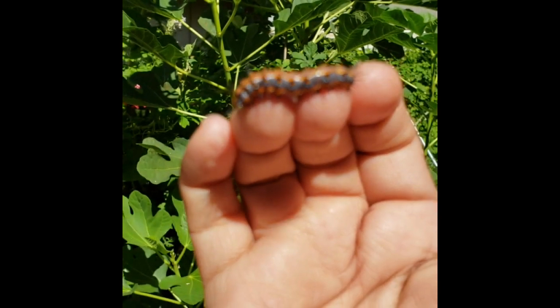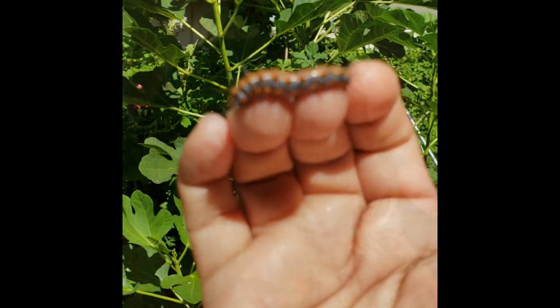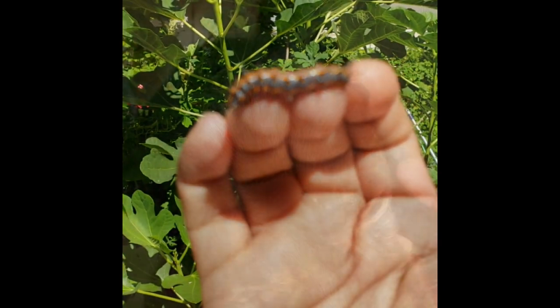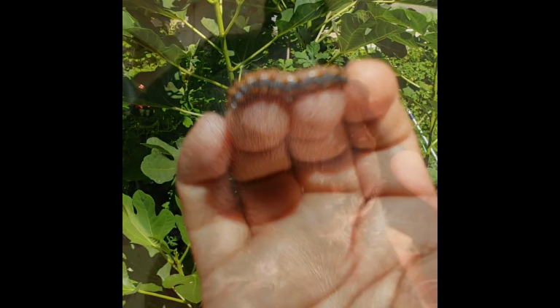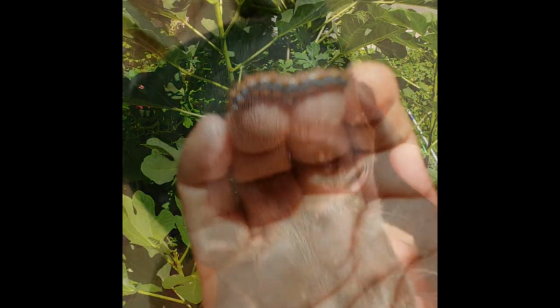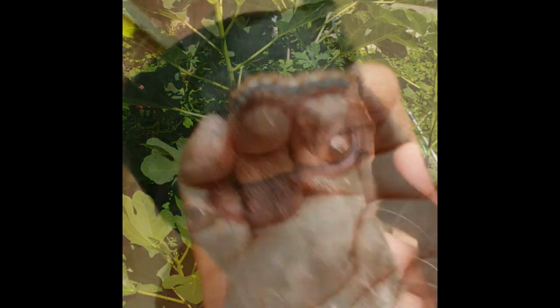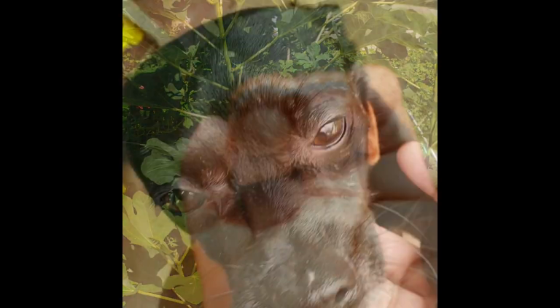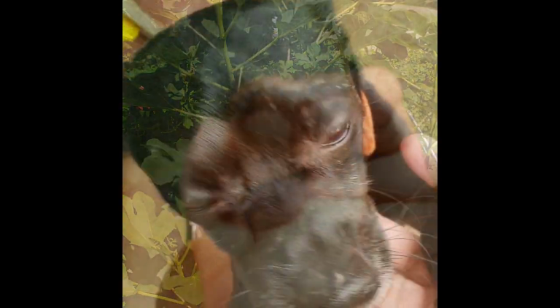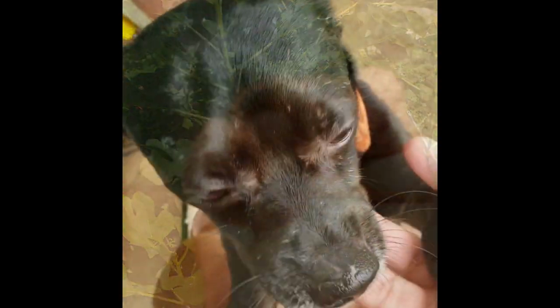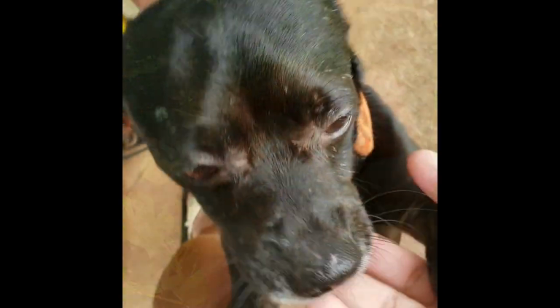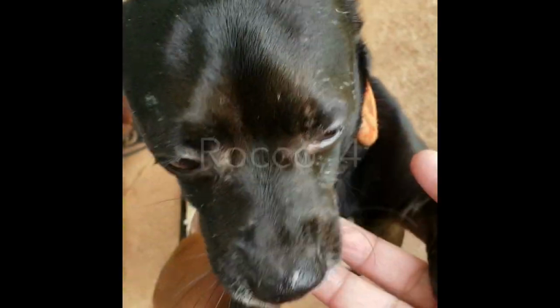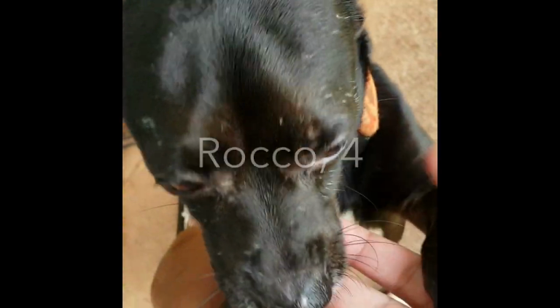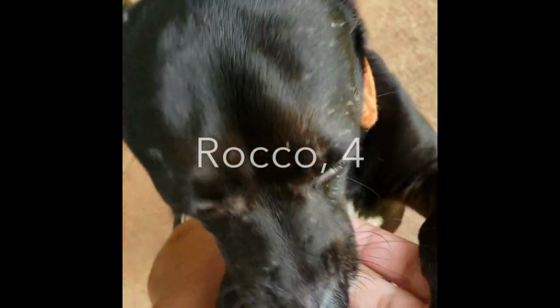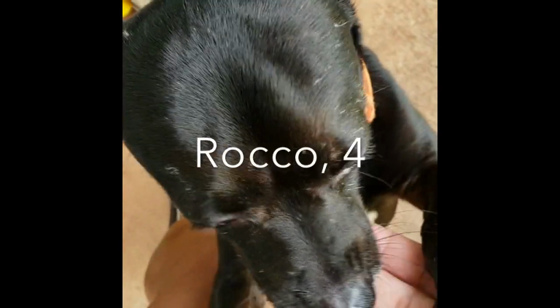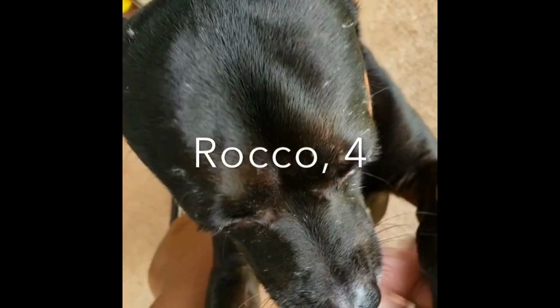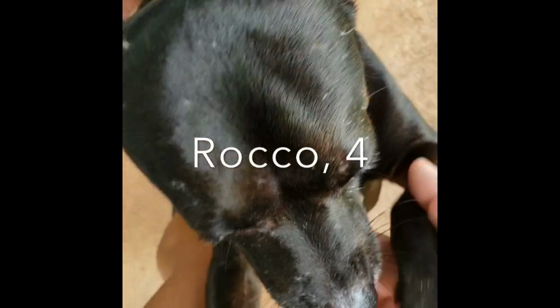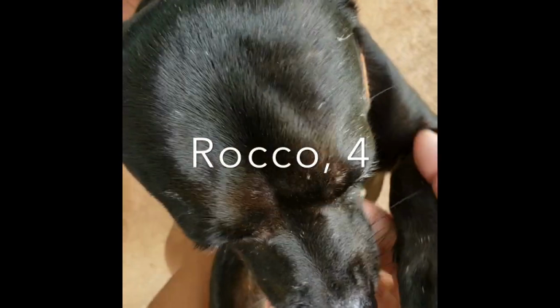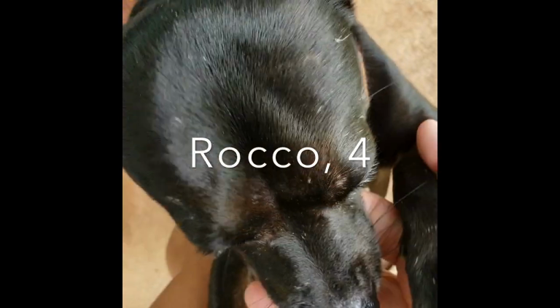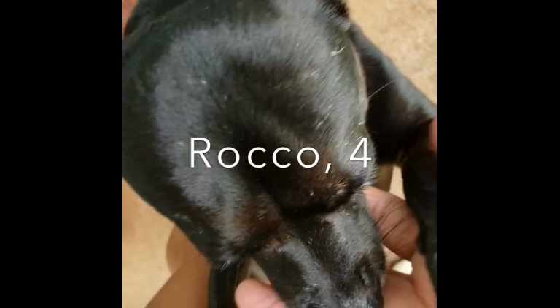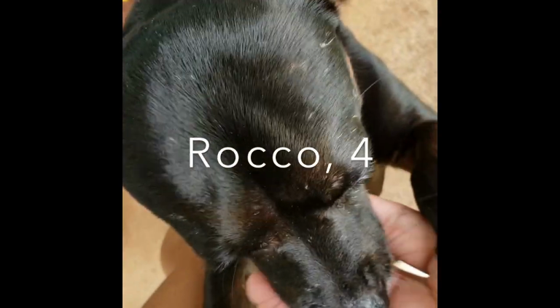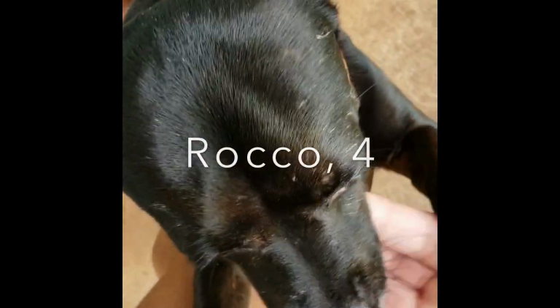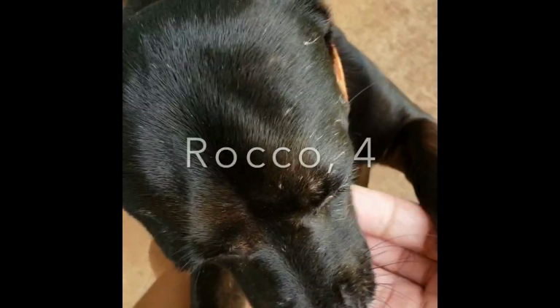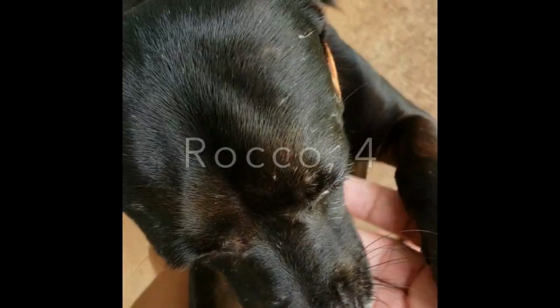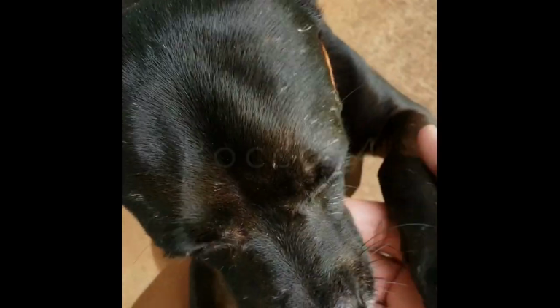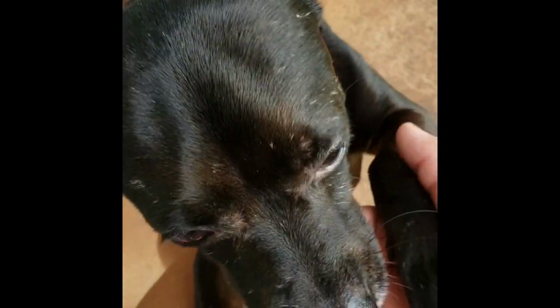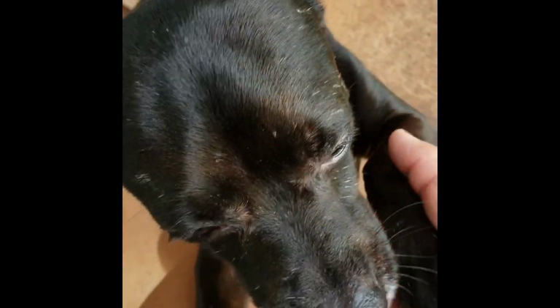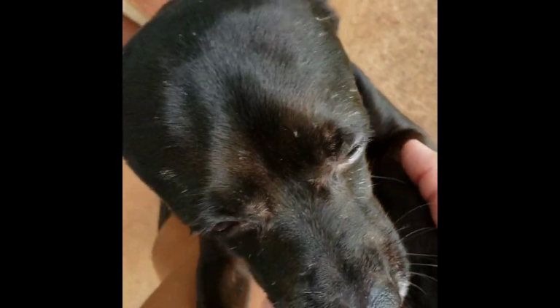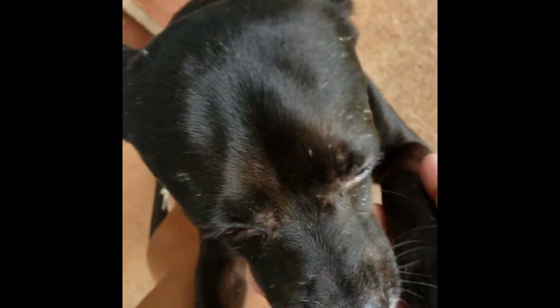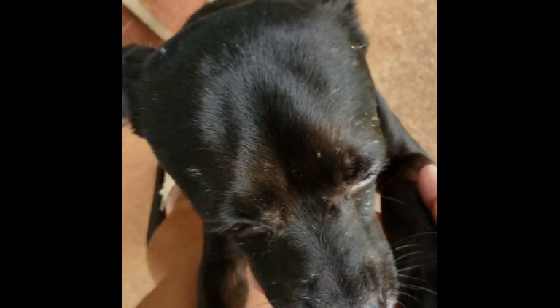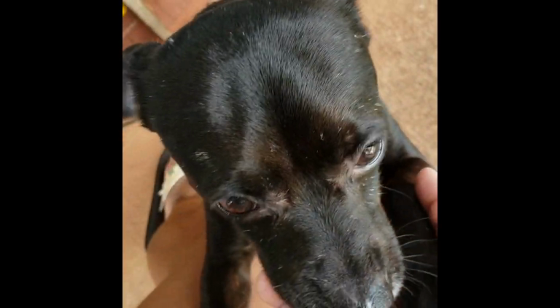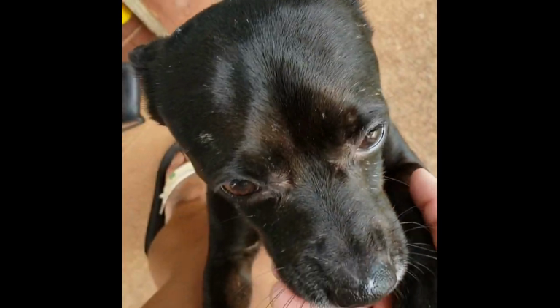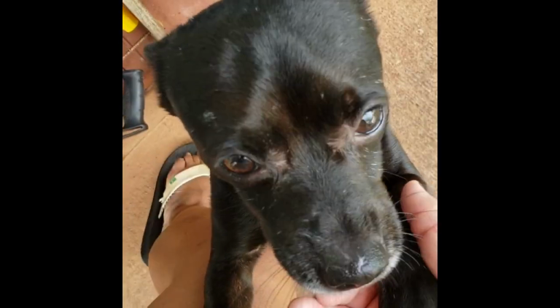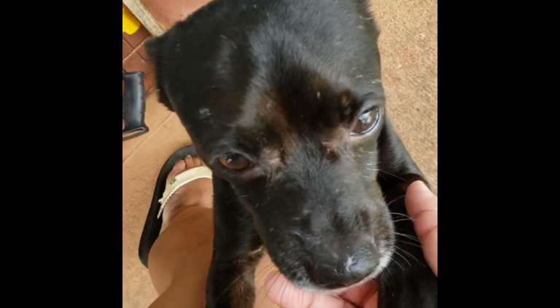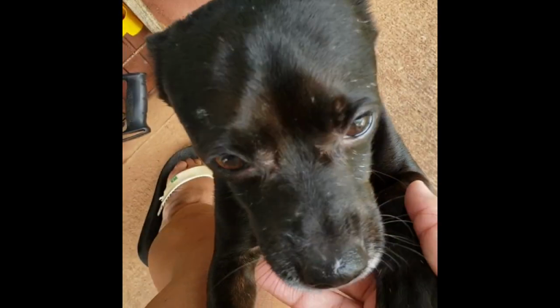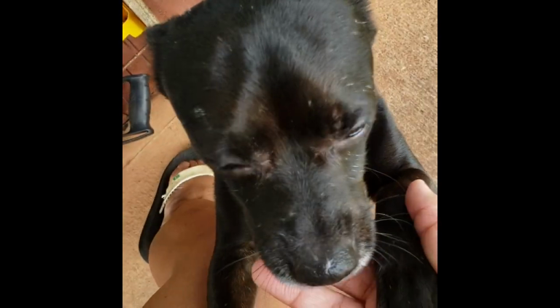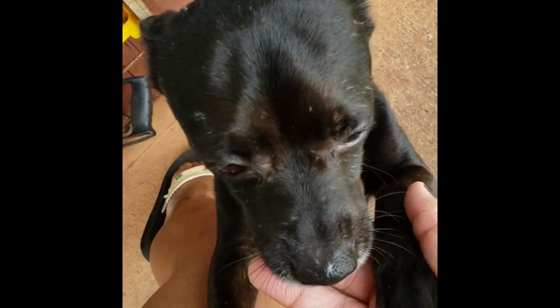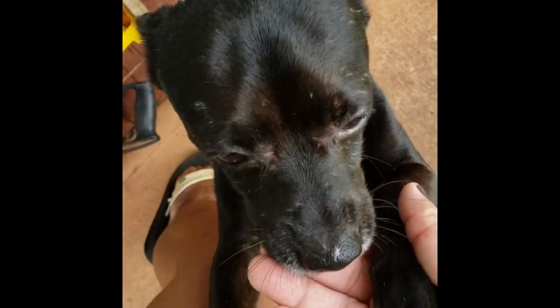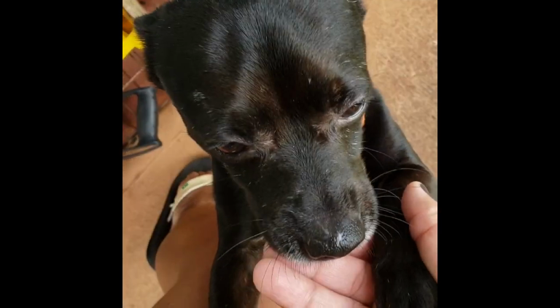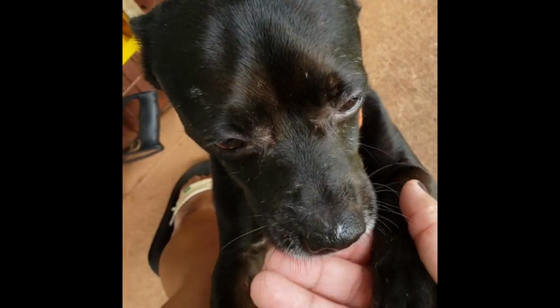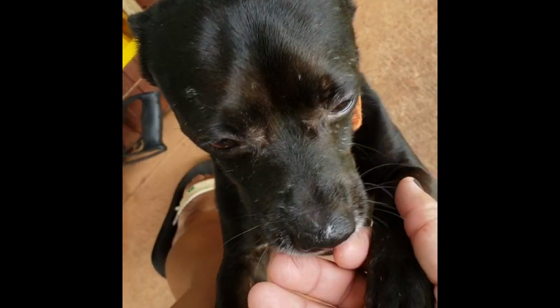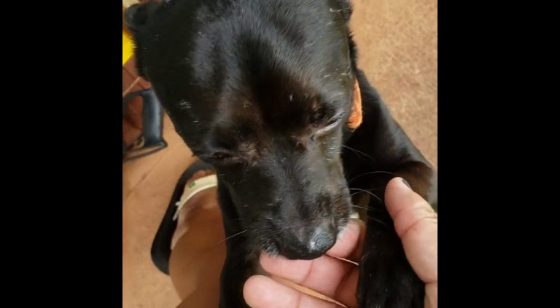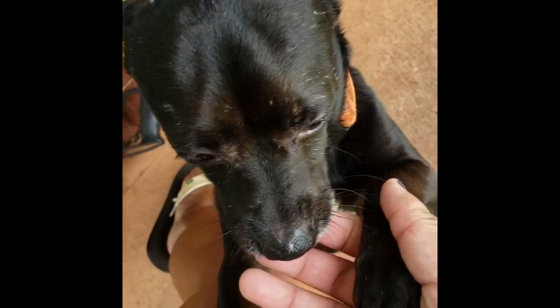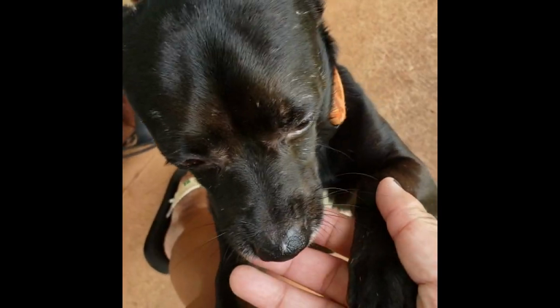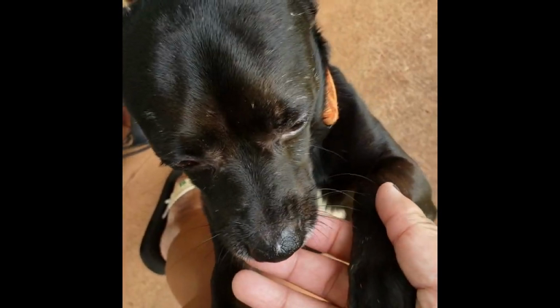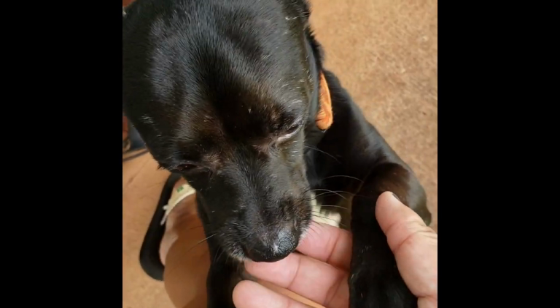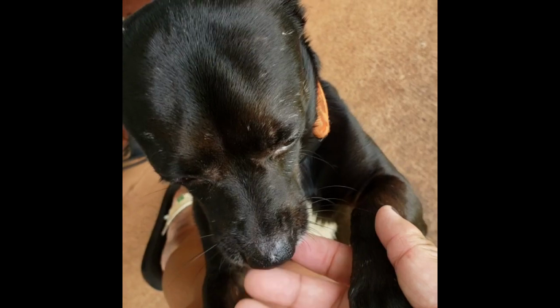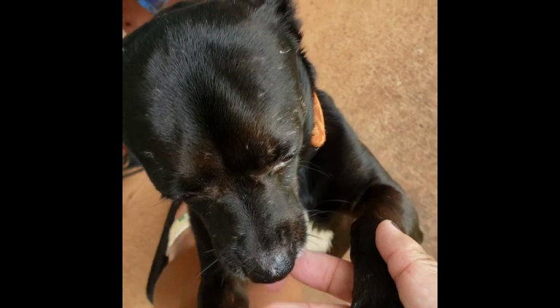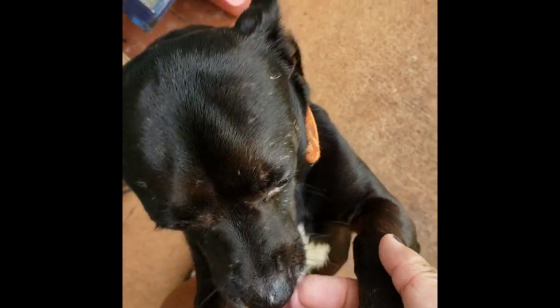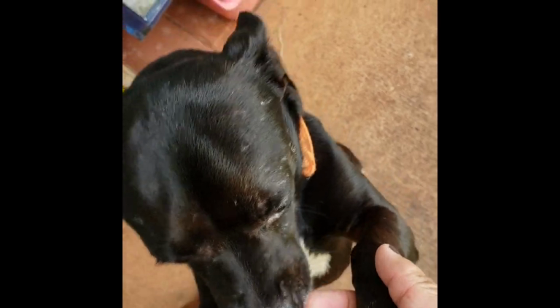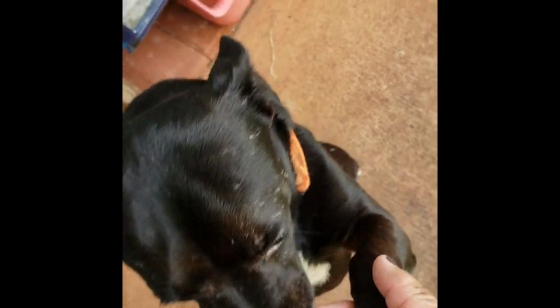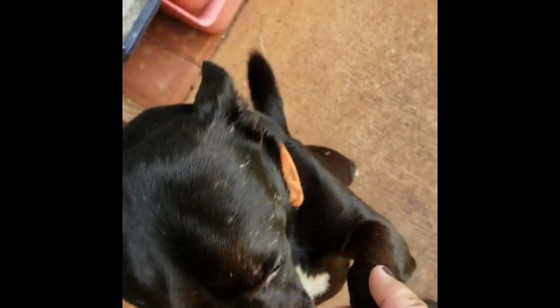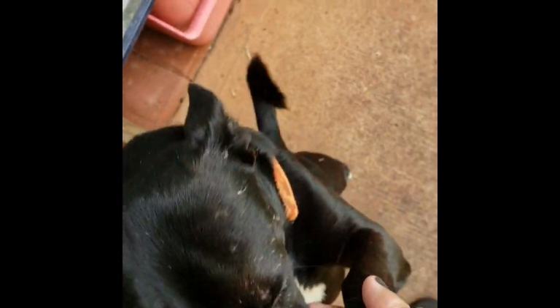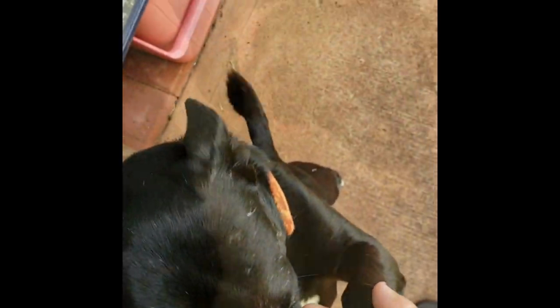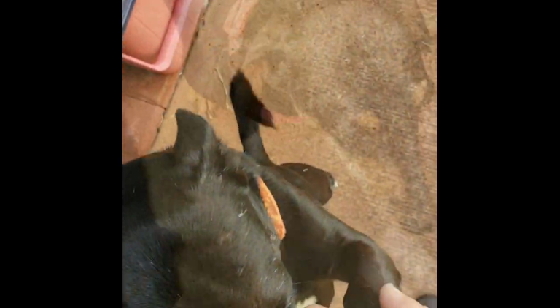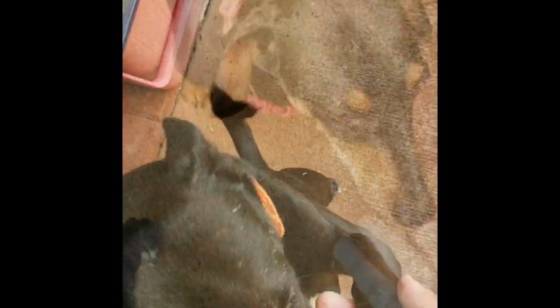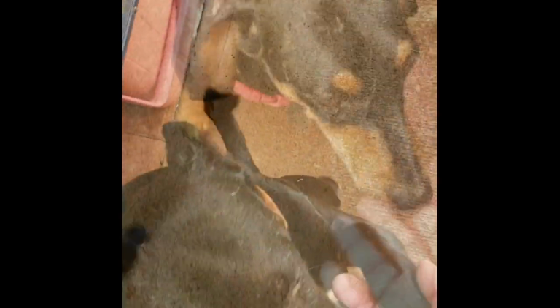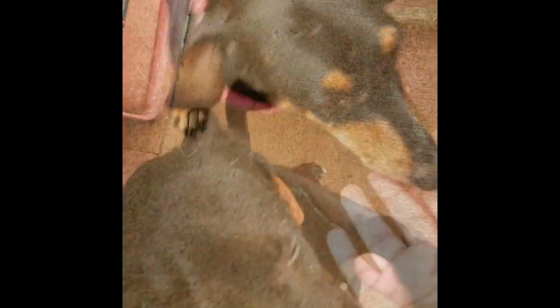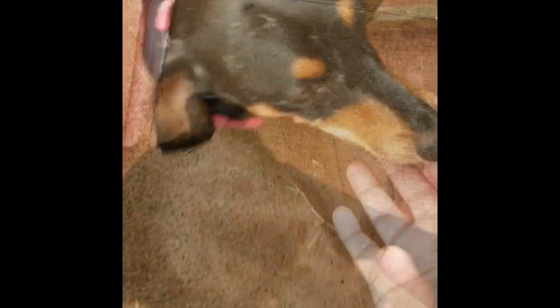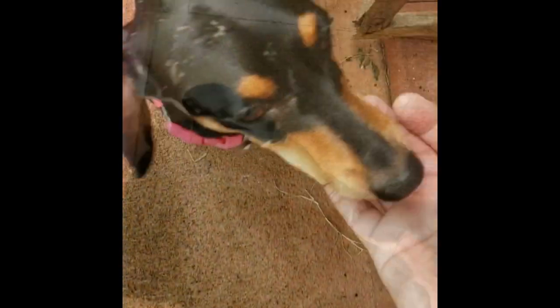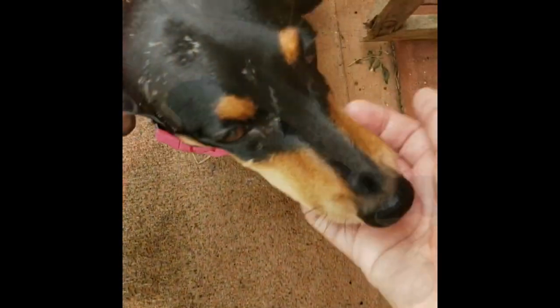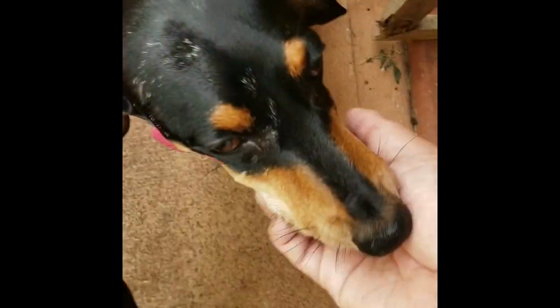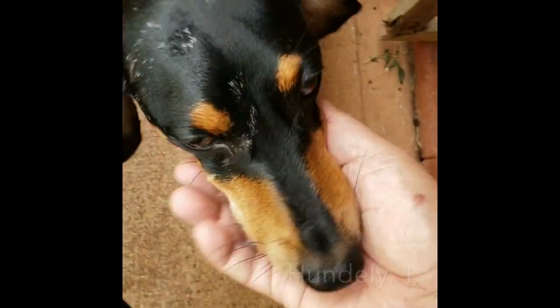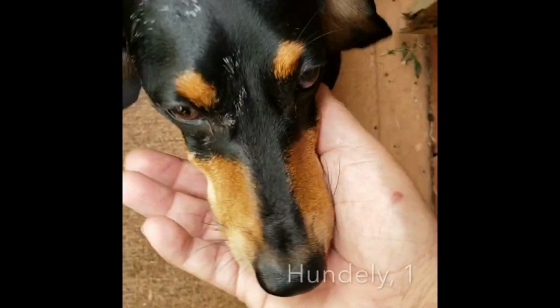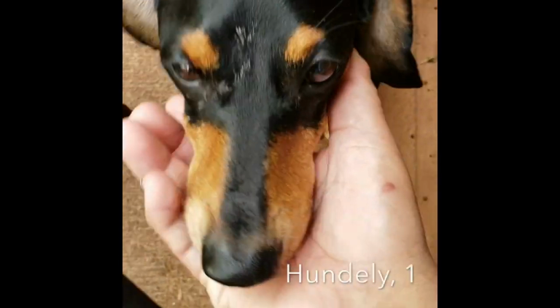Hello little guy, how are you today? We're gonna let go one of the butterflies, okay, because they came out. Are you gonna help mama?